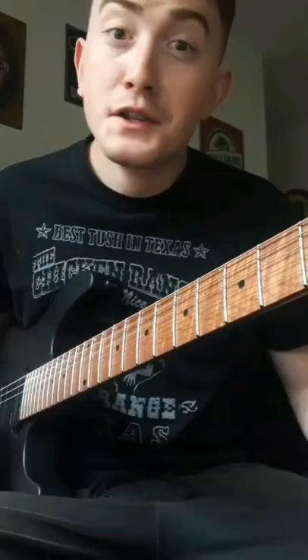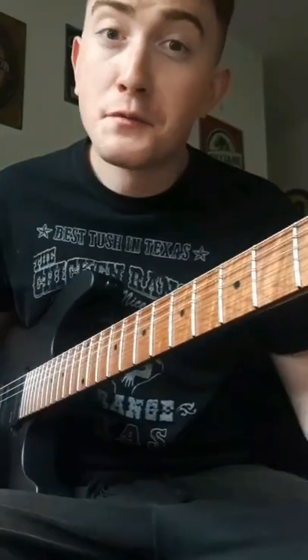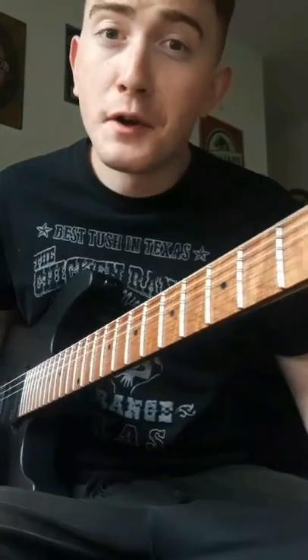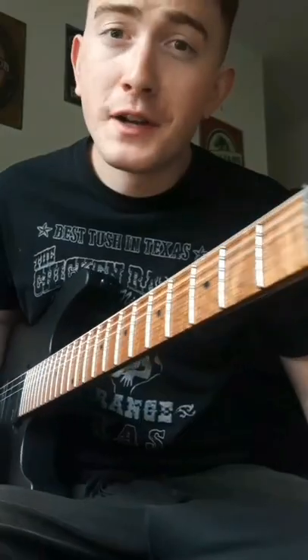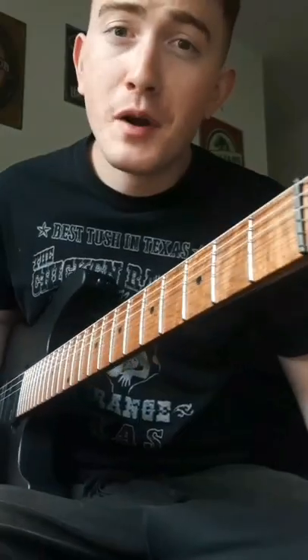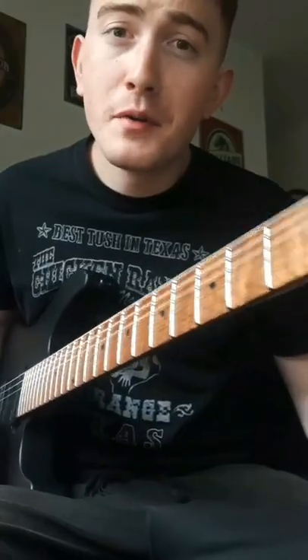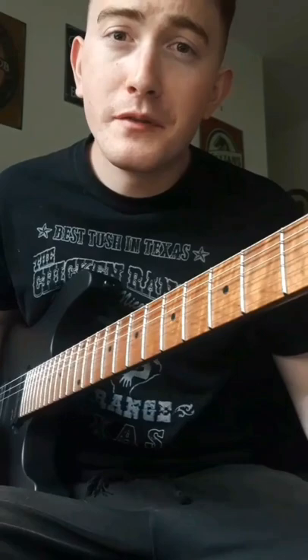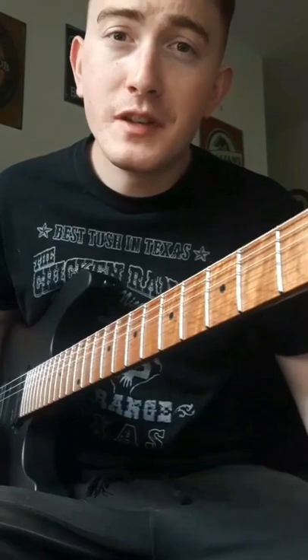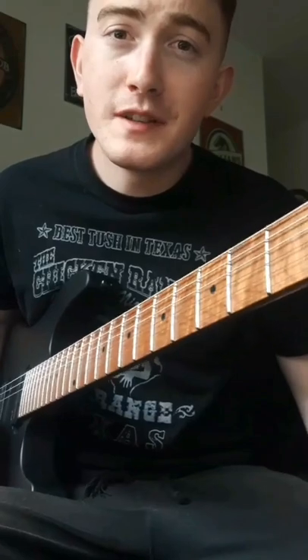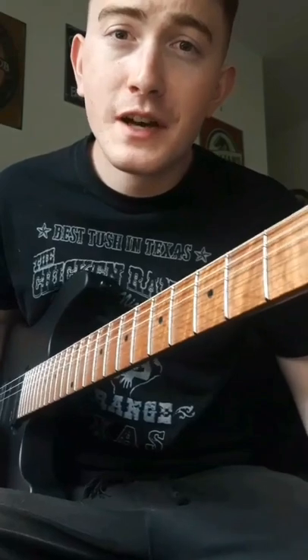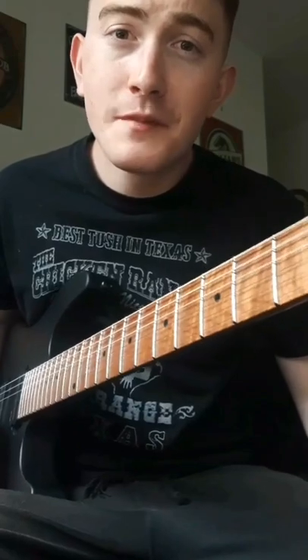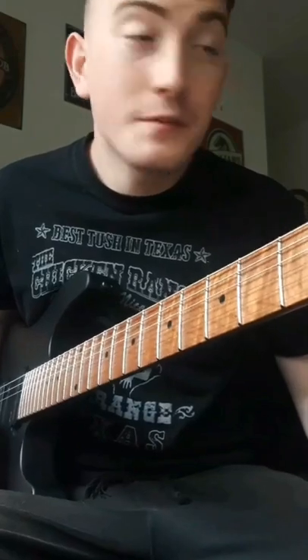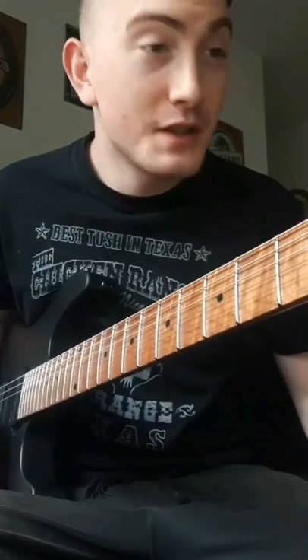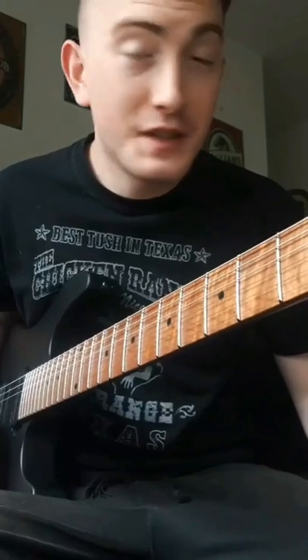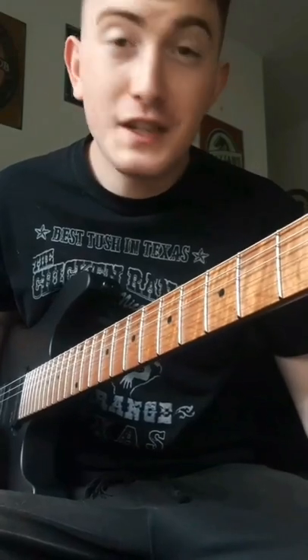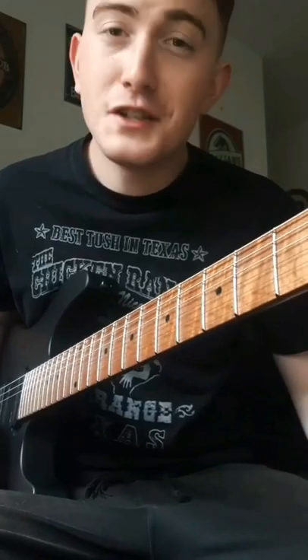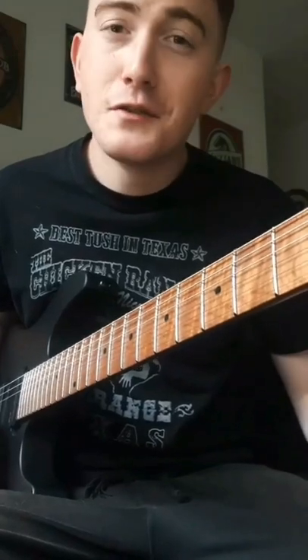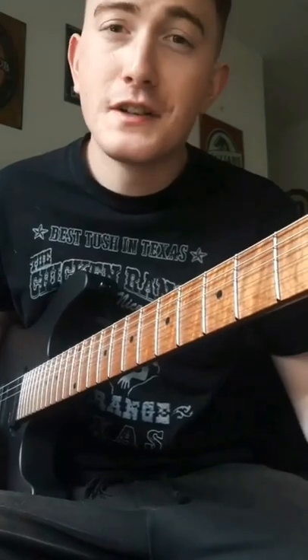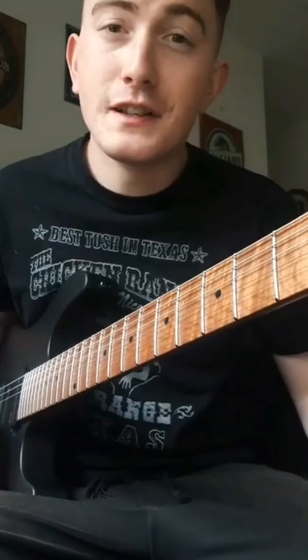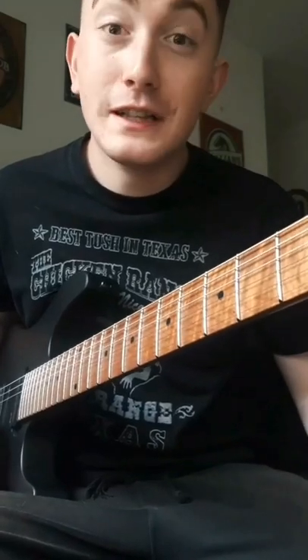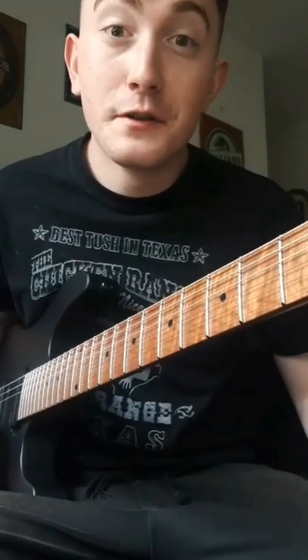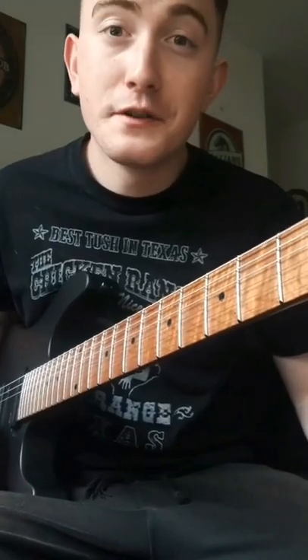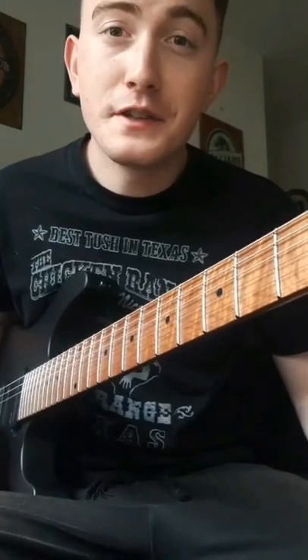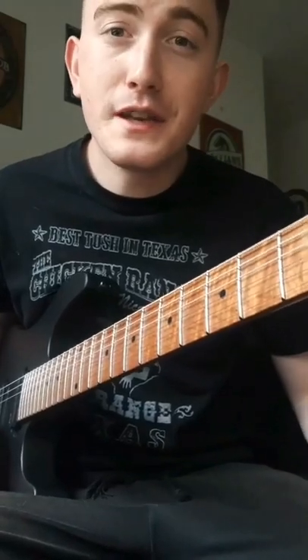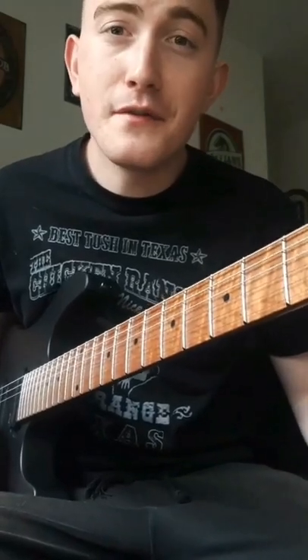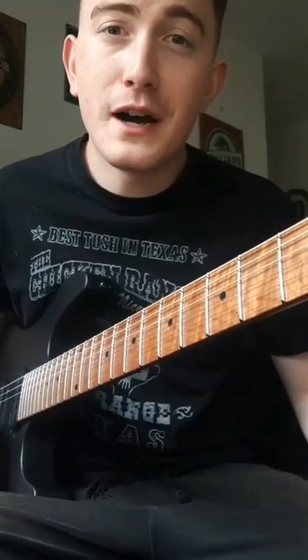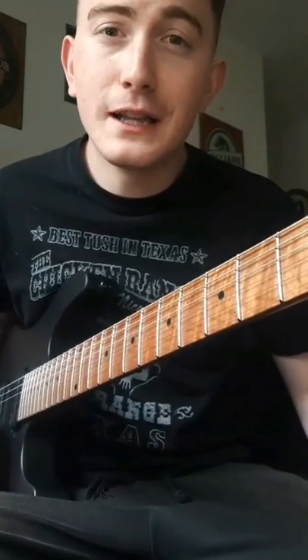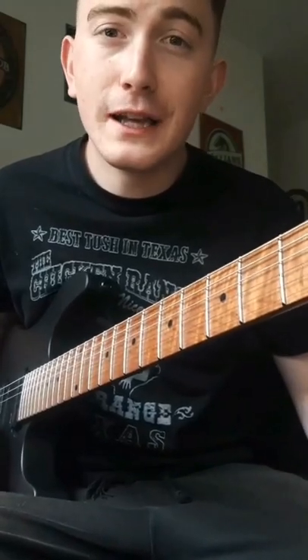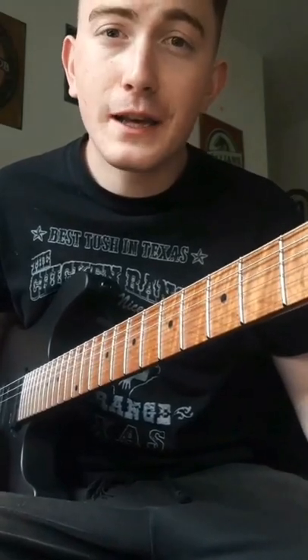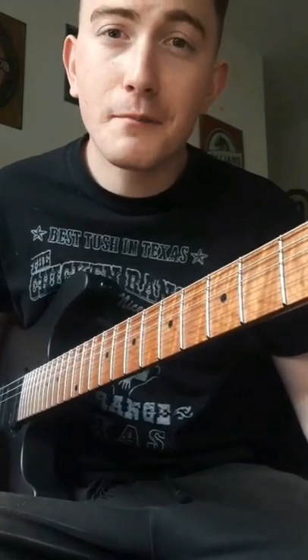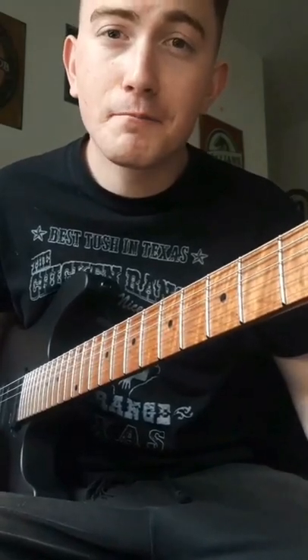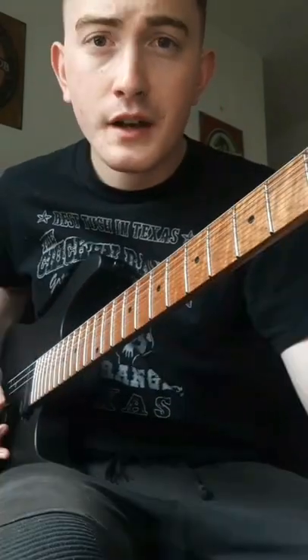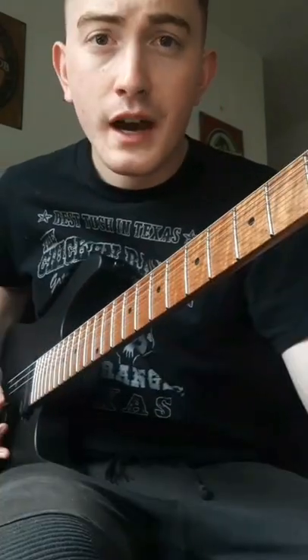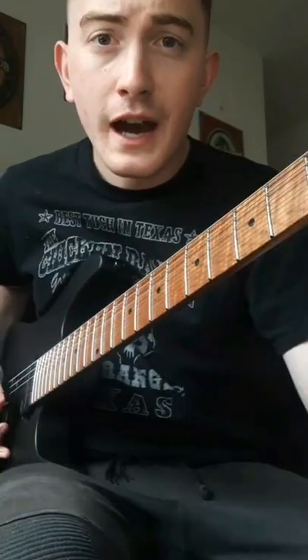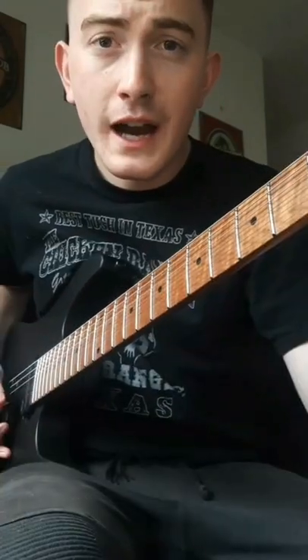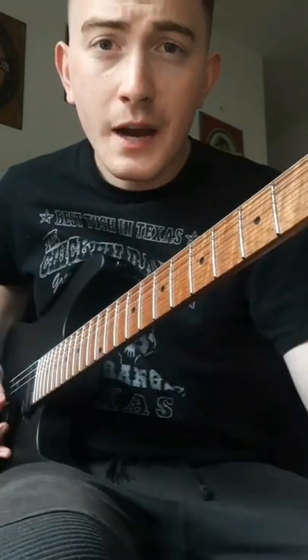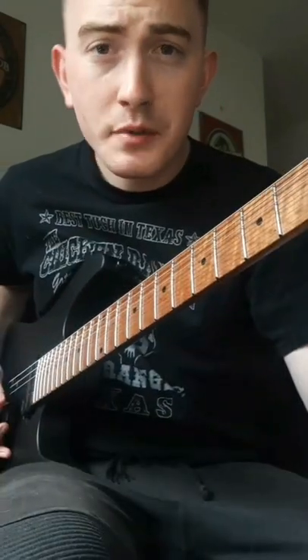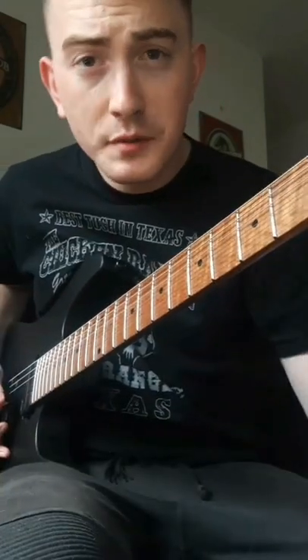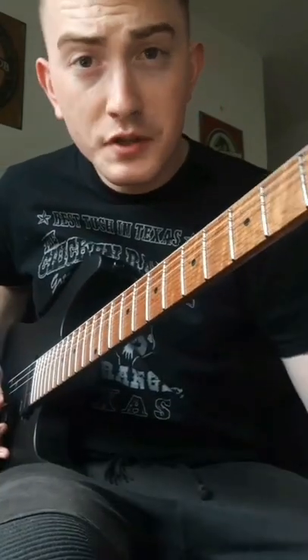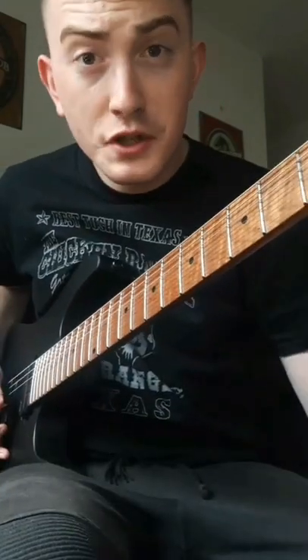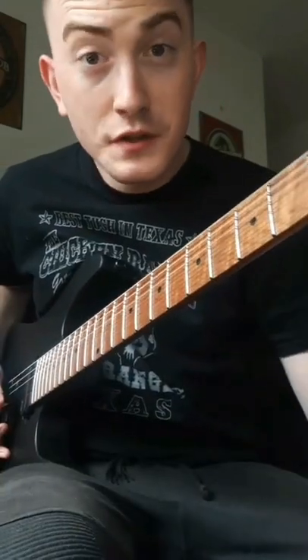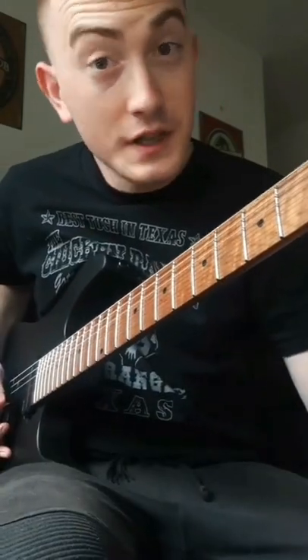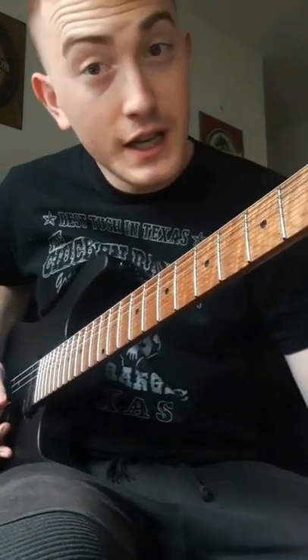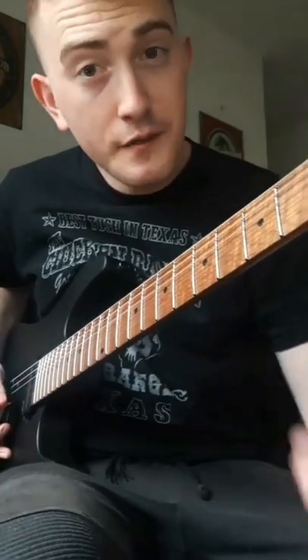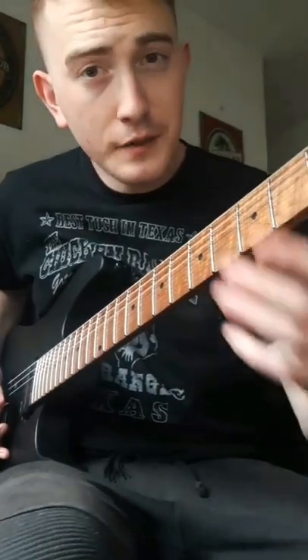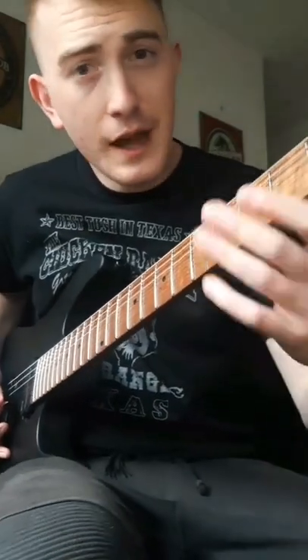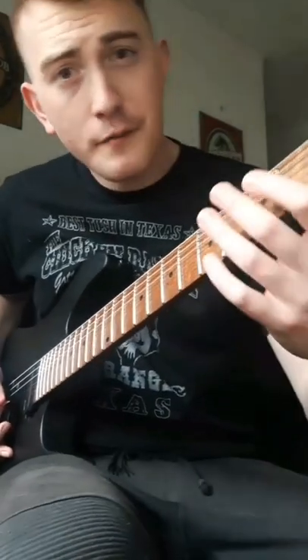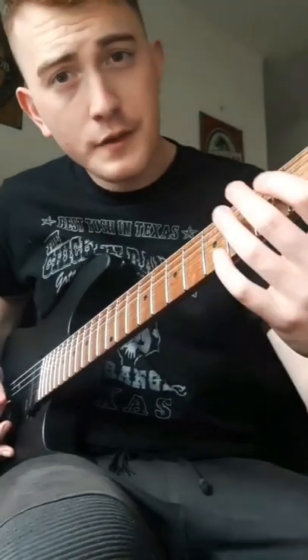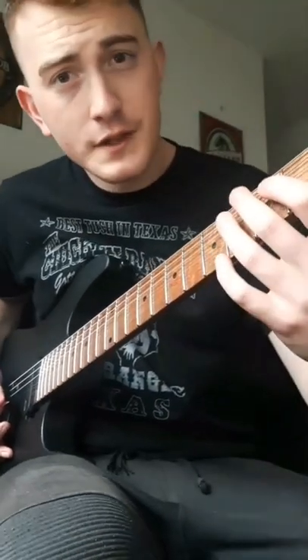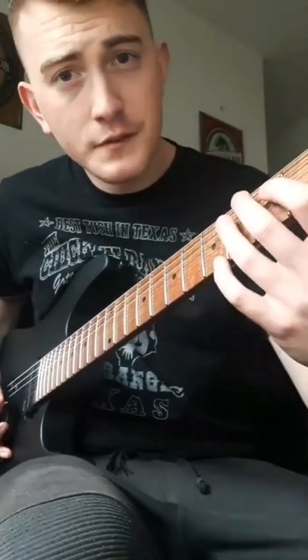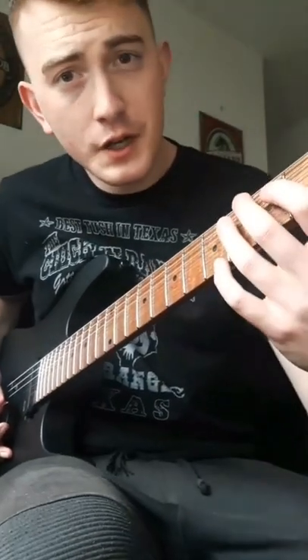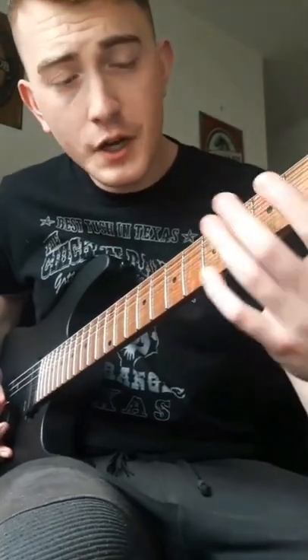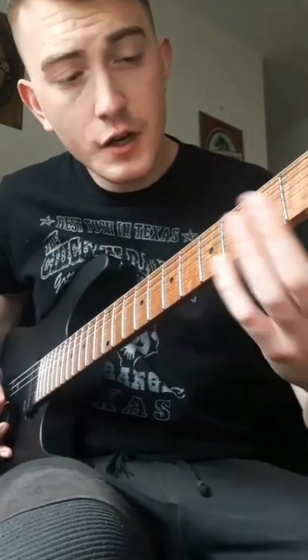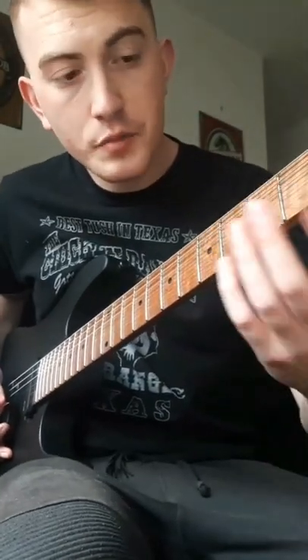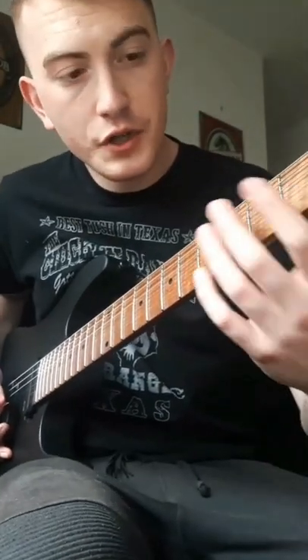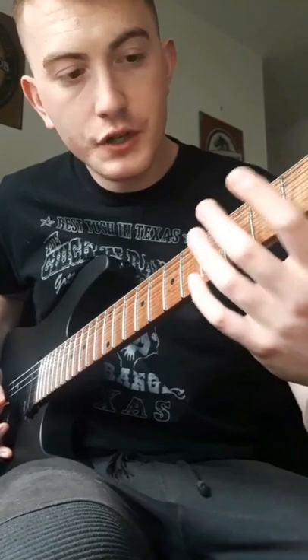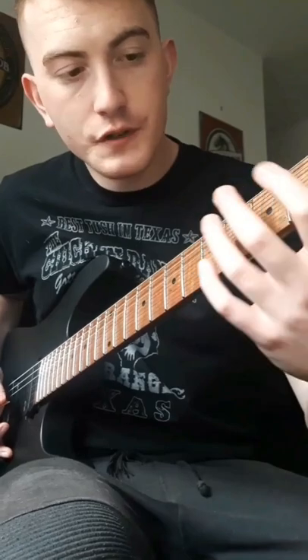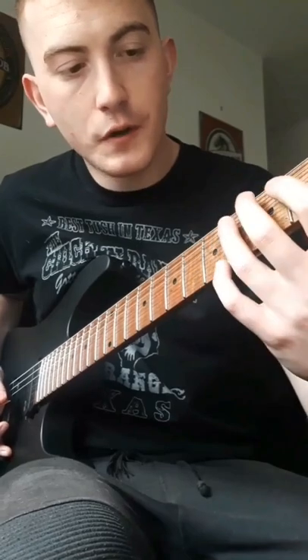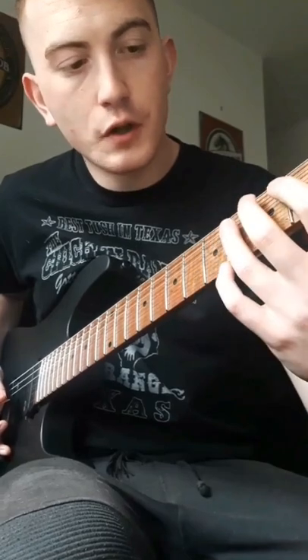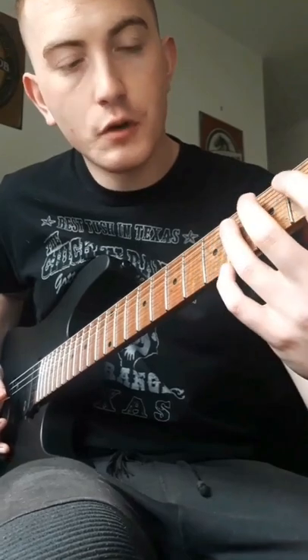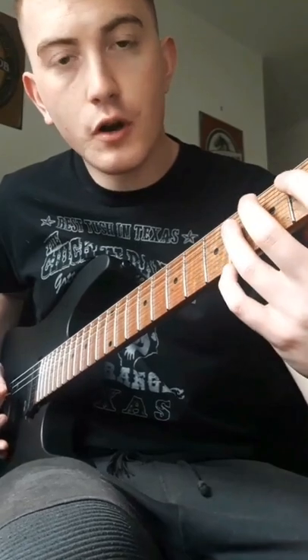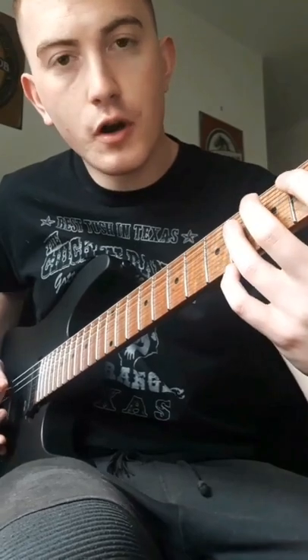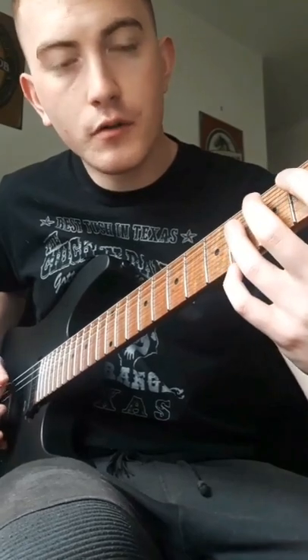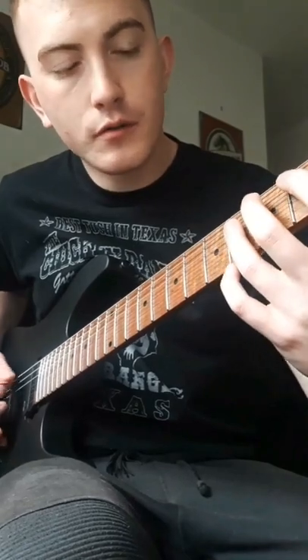Just wanted a moment of your time to teach you this little Steve Vai lick. I happen to be tuned to E-flat for this video but you can just follow along.